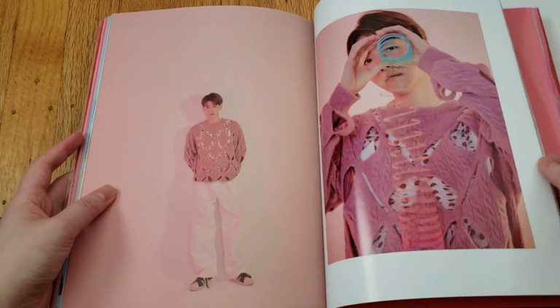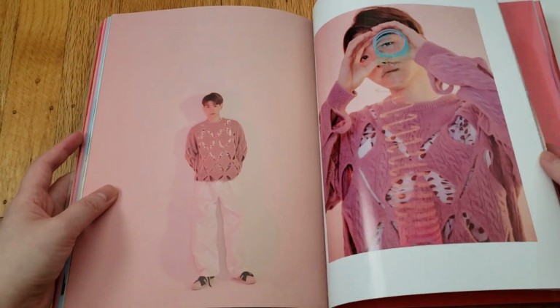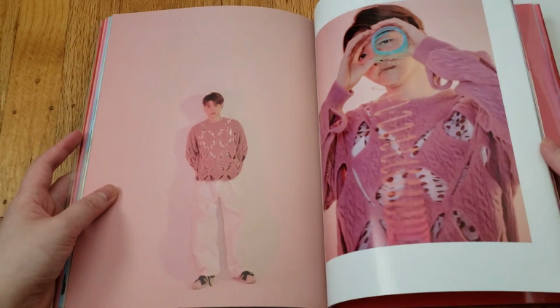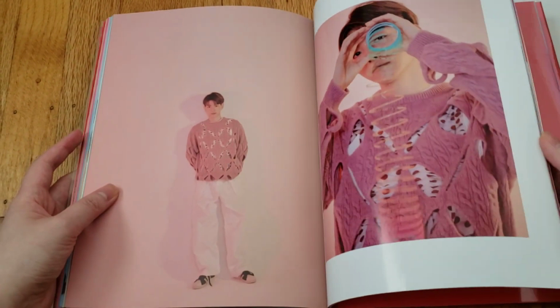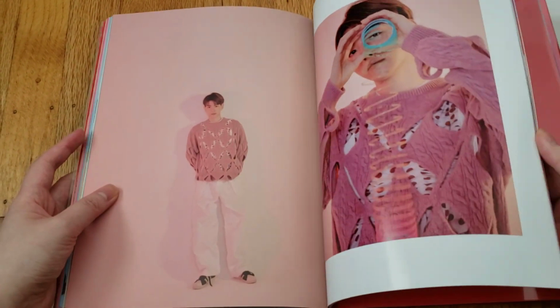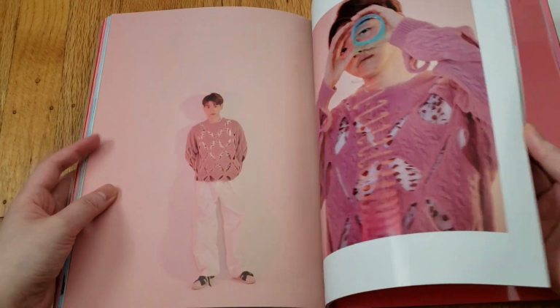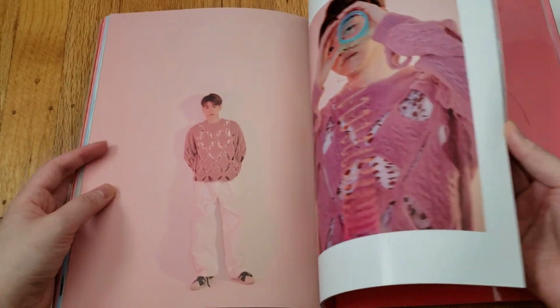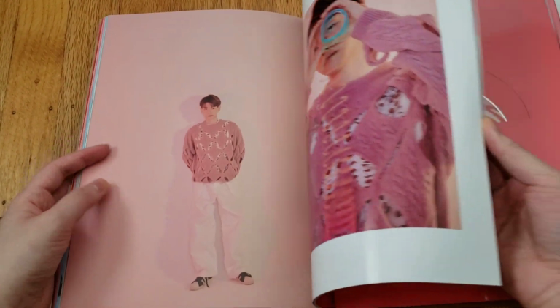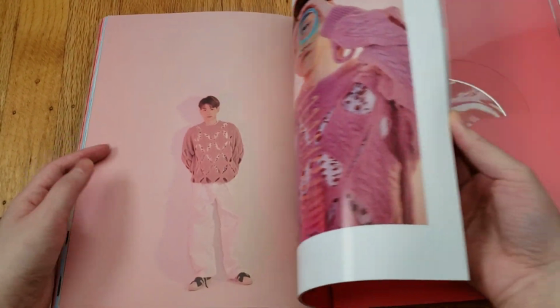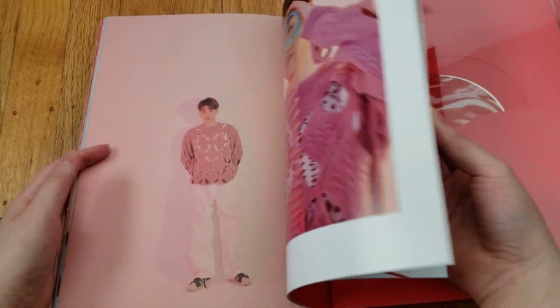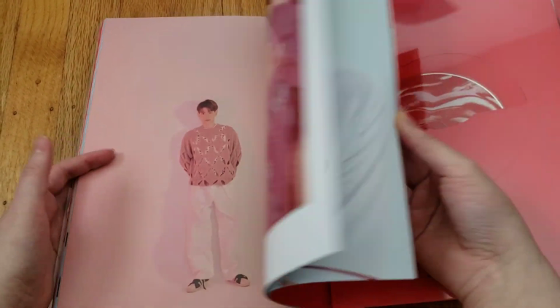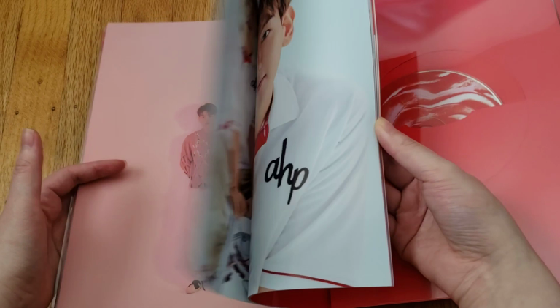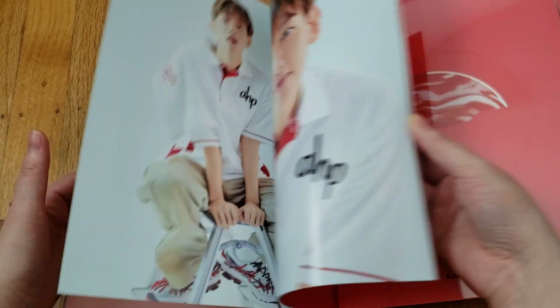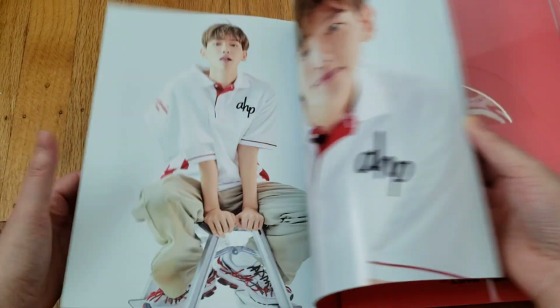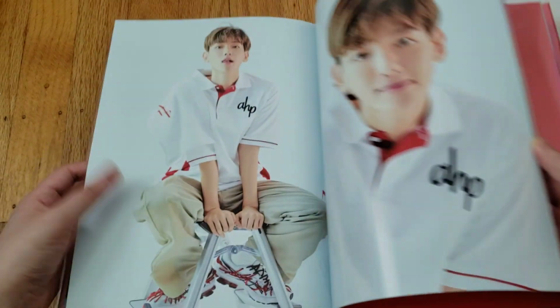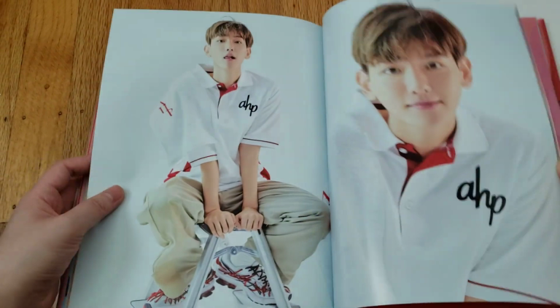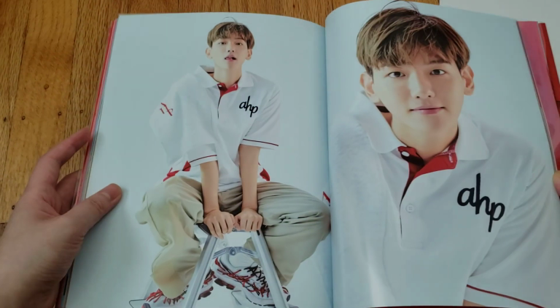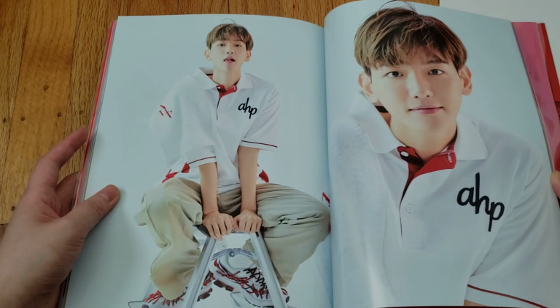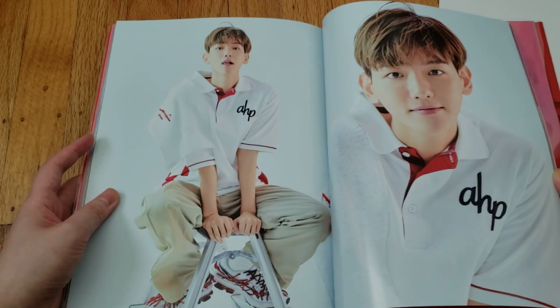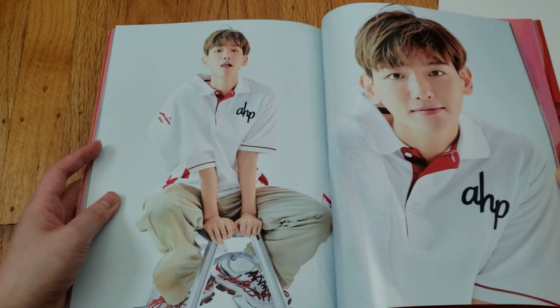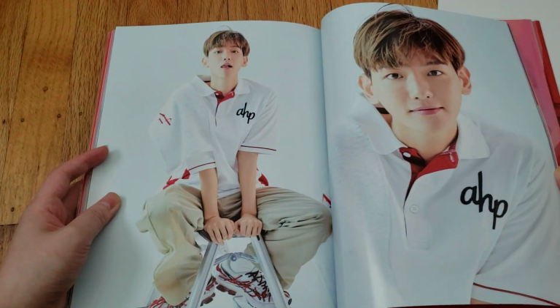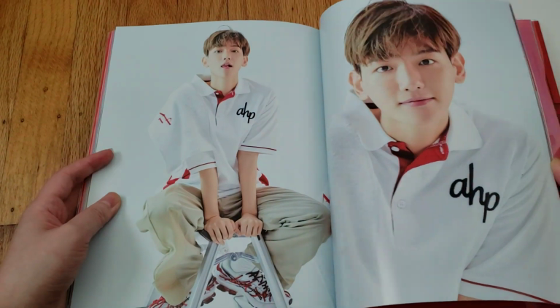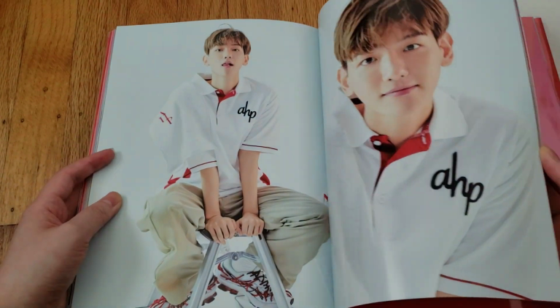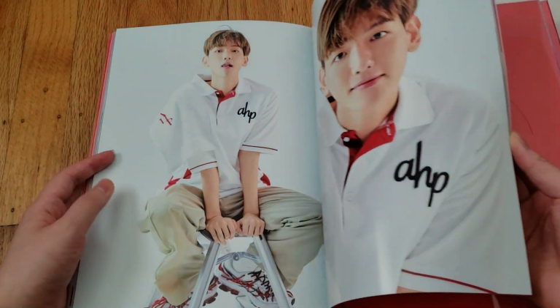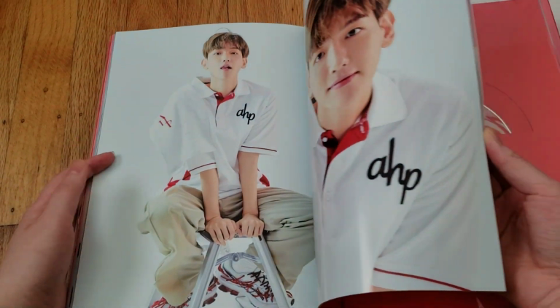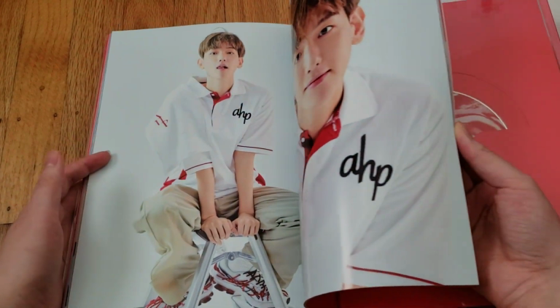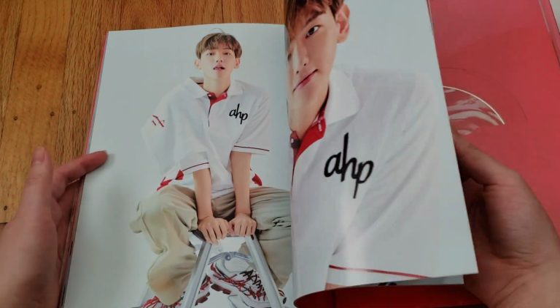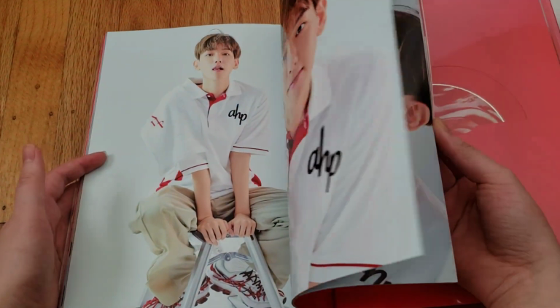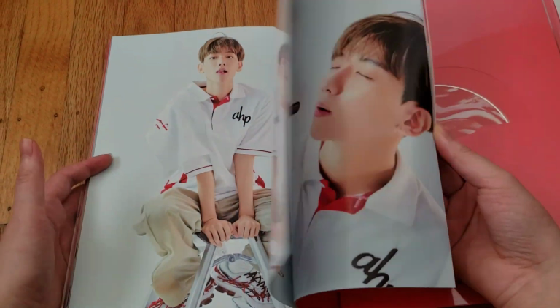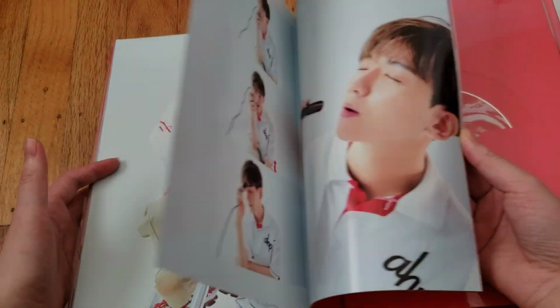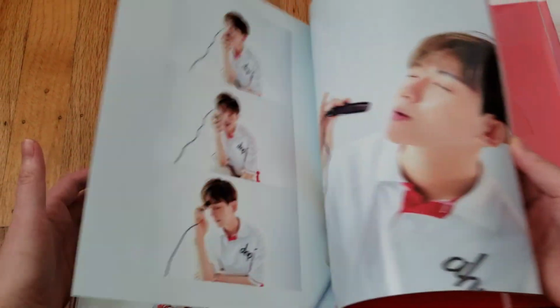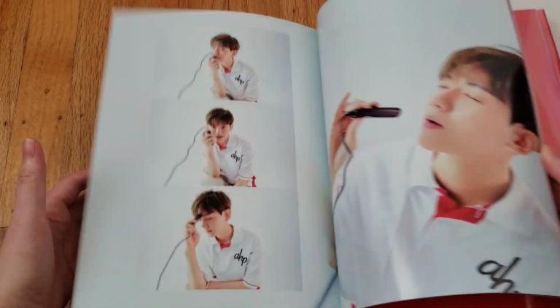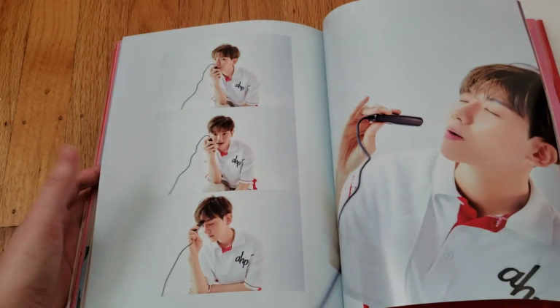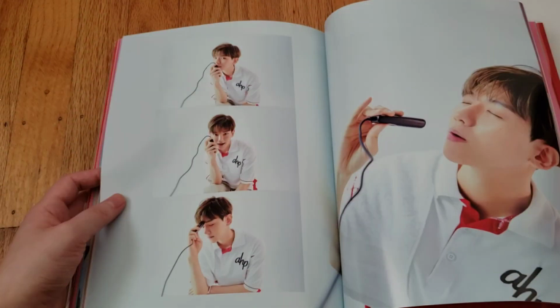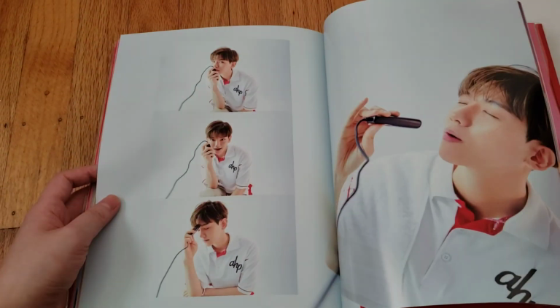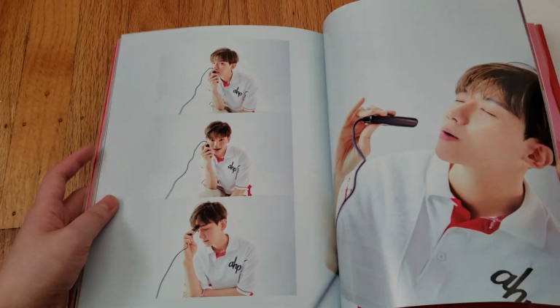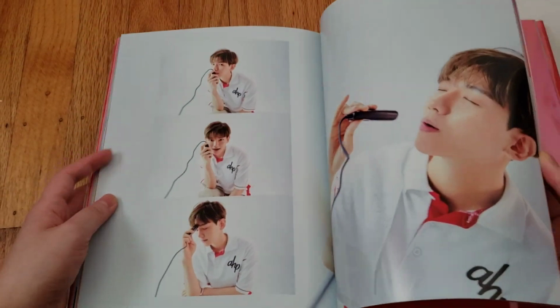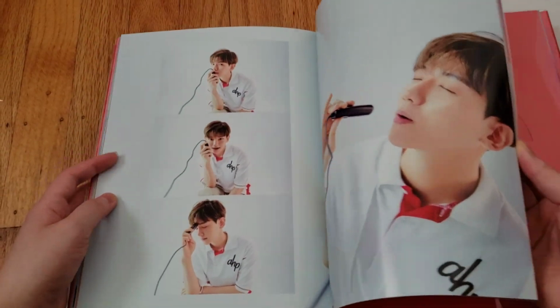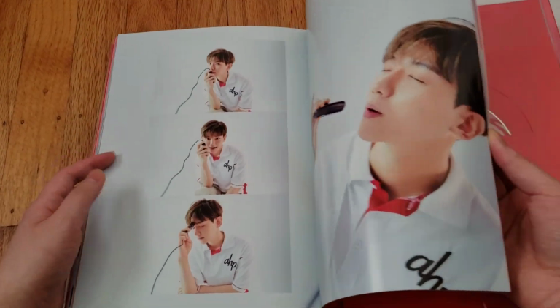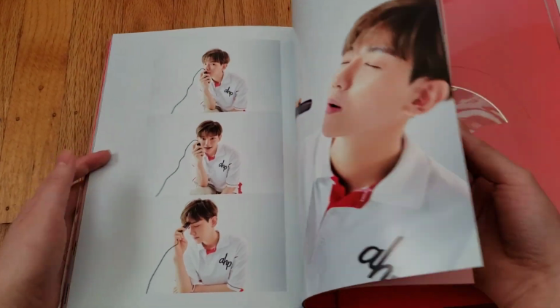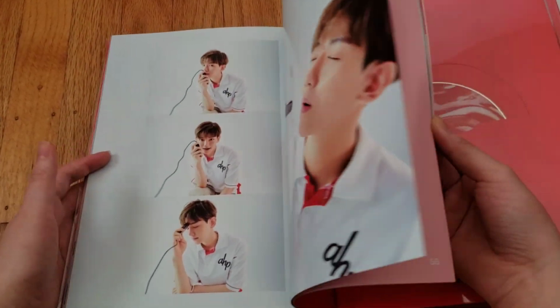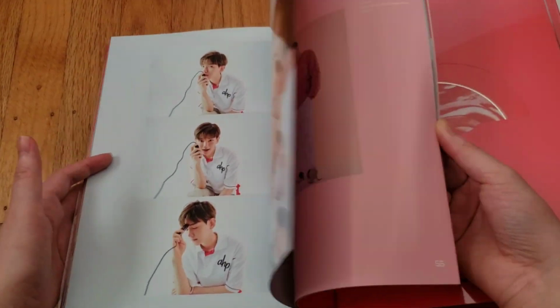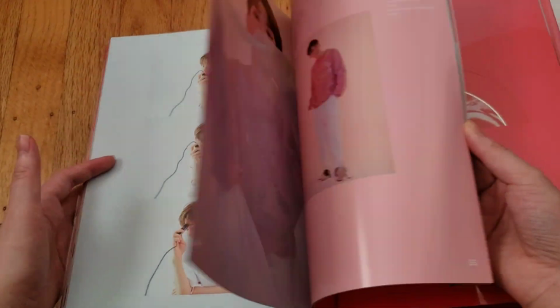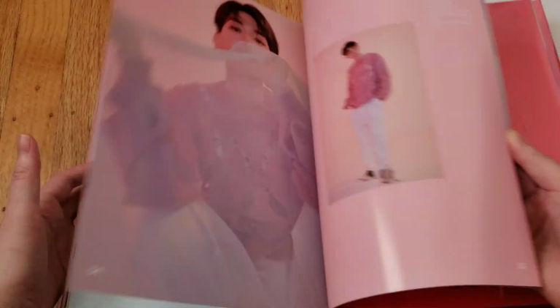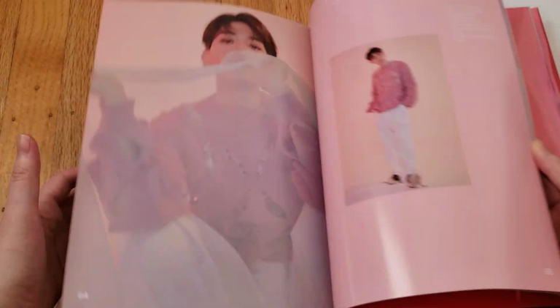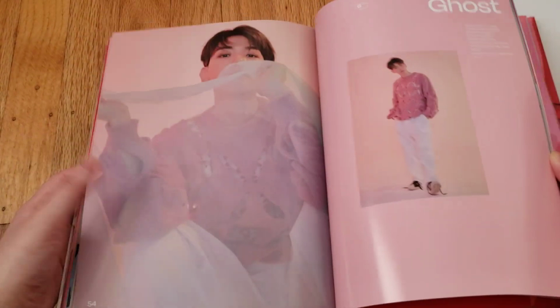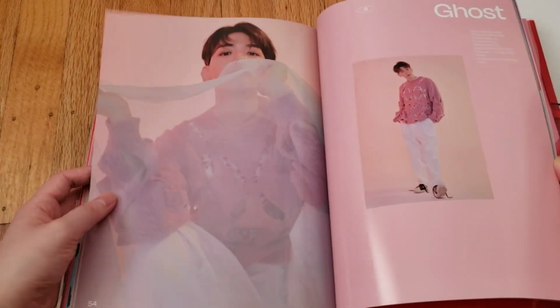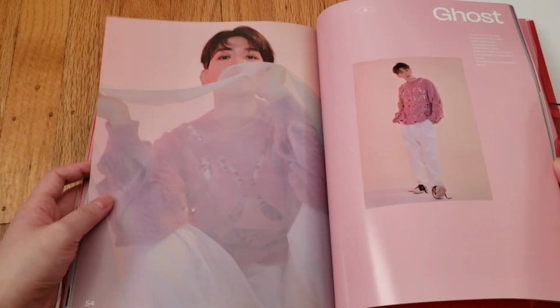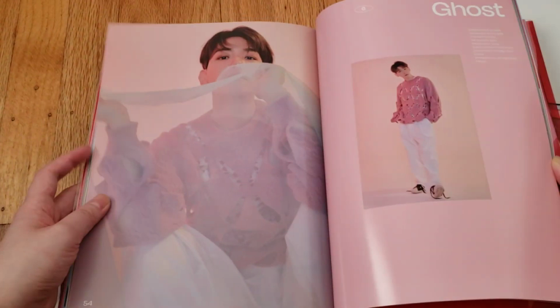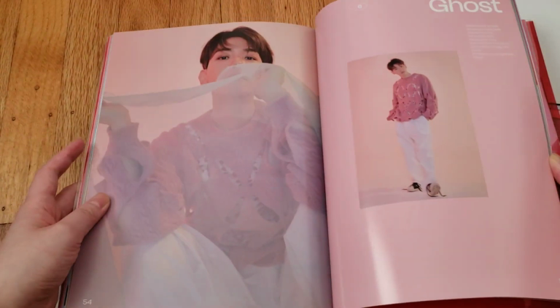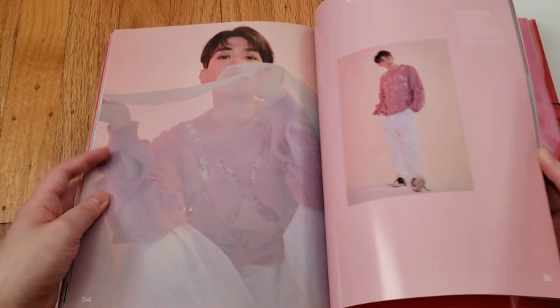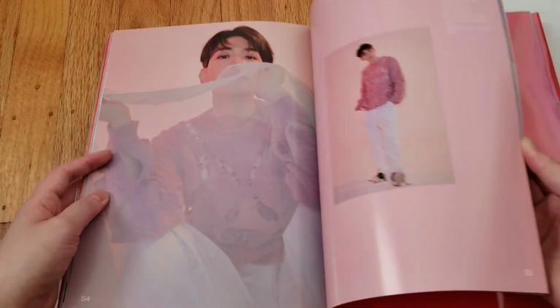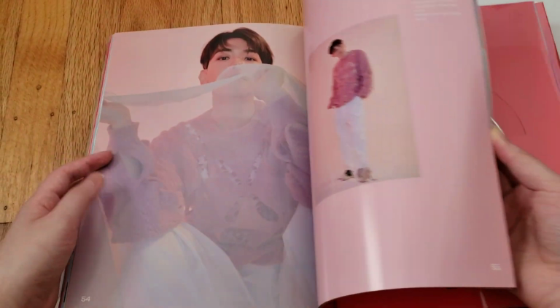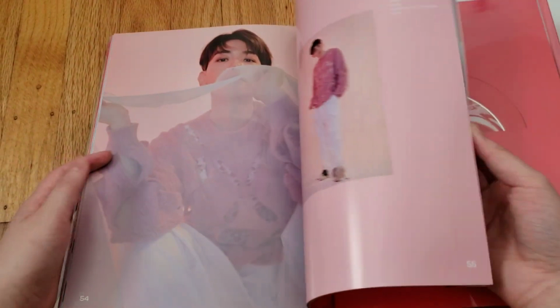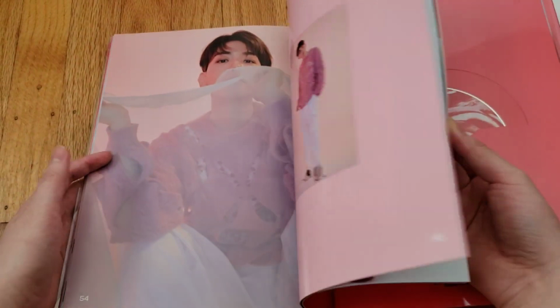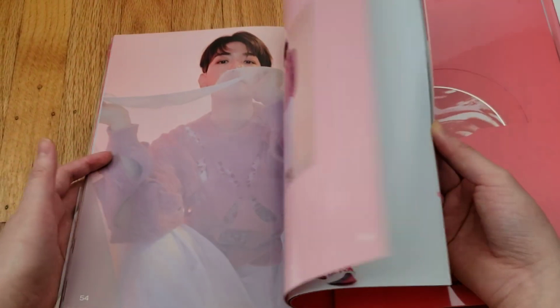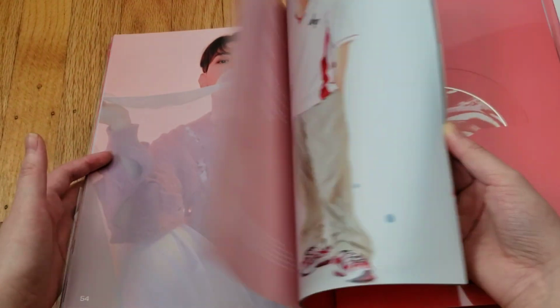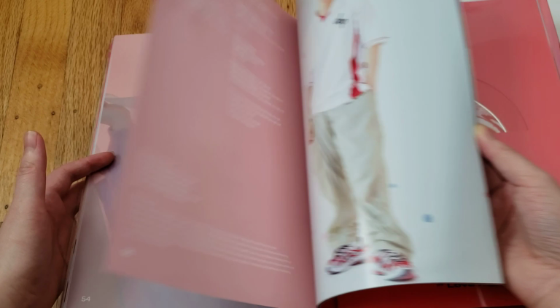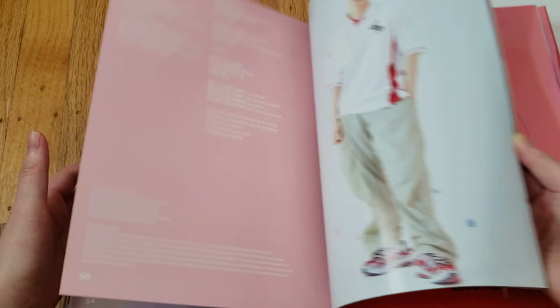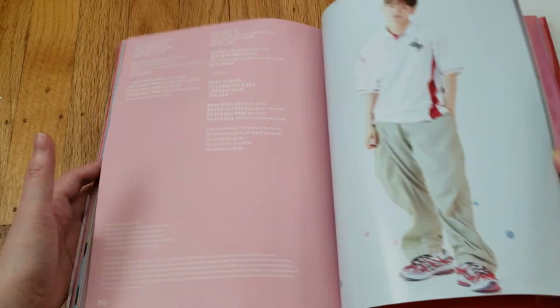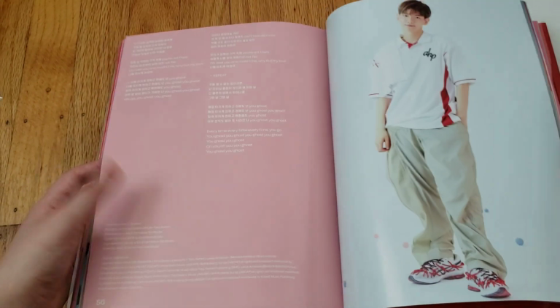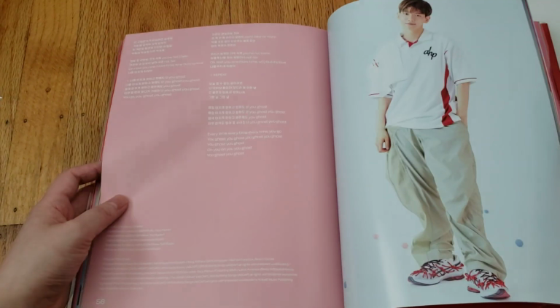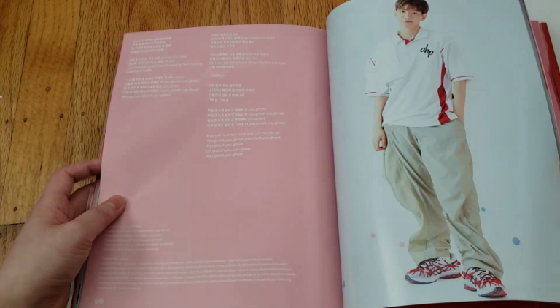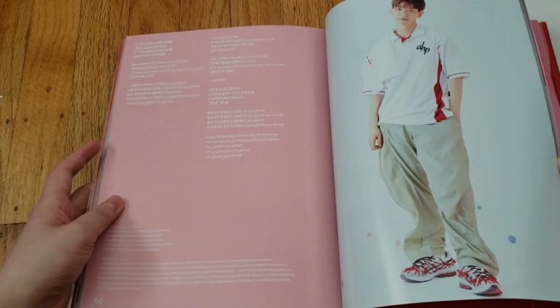And he sold a million of these albums — it's so crazy. I'm so happy about it.